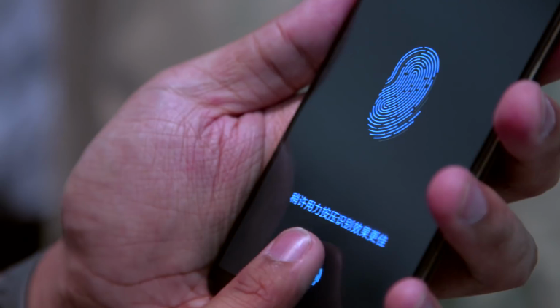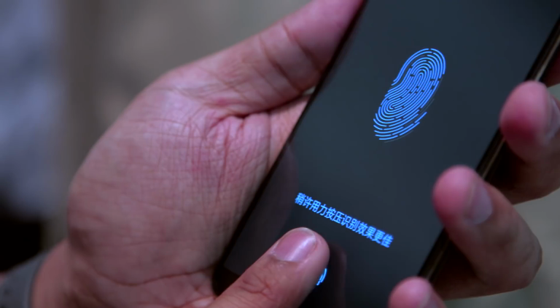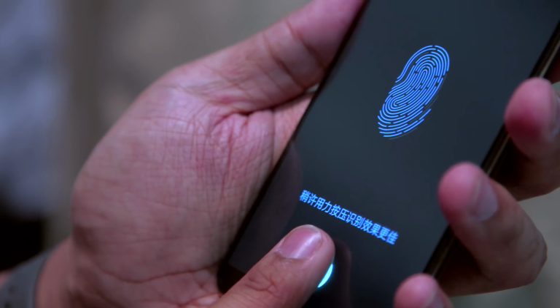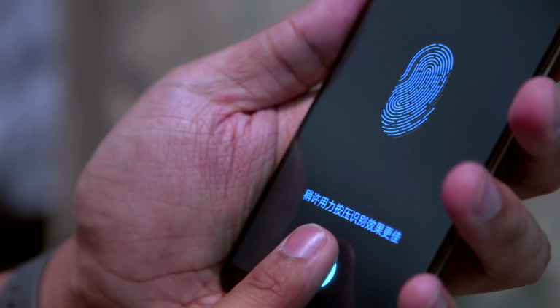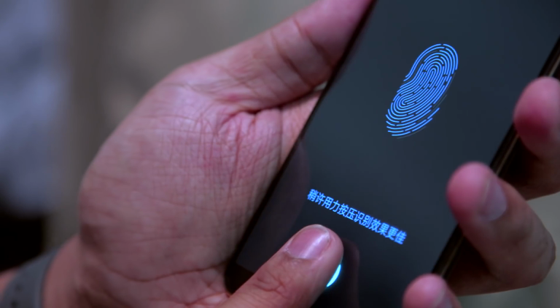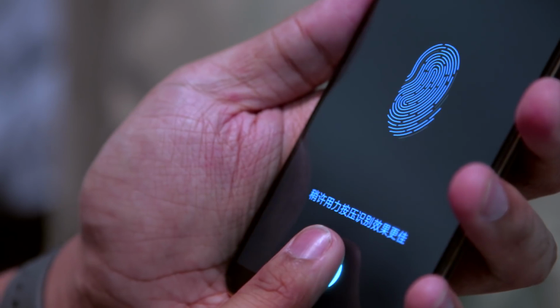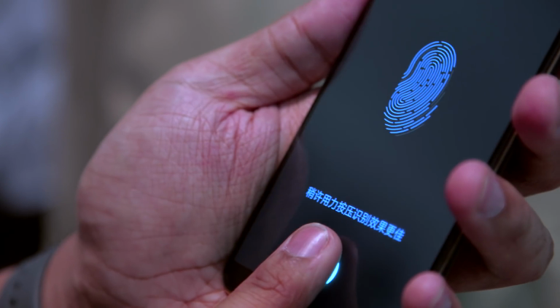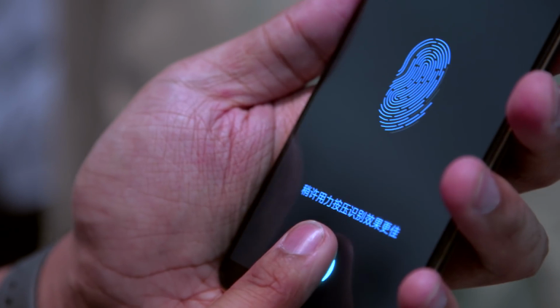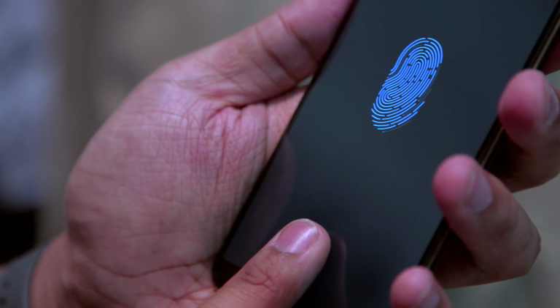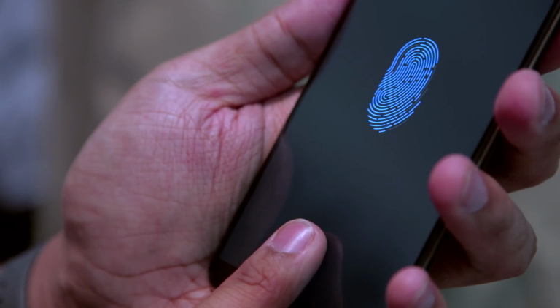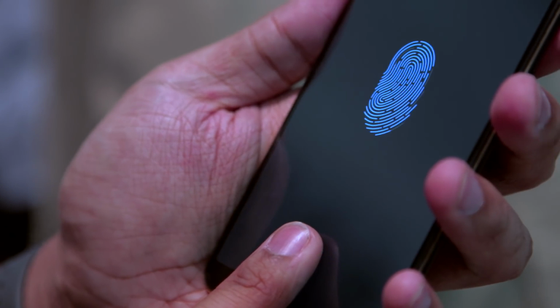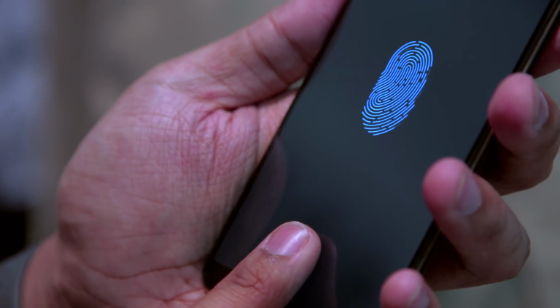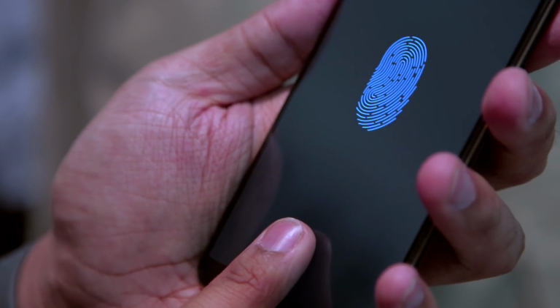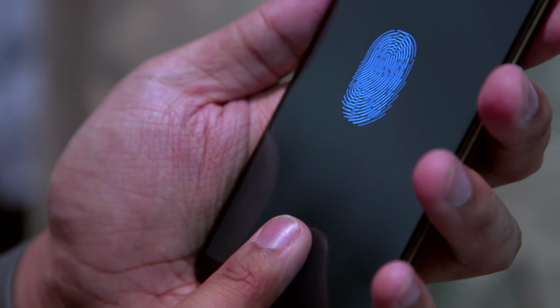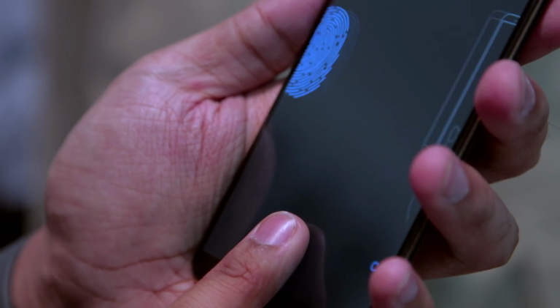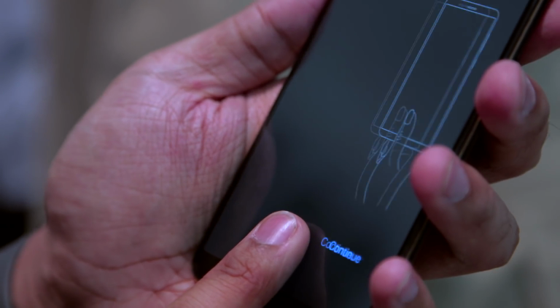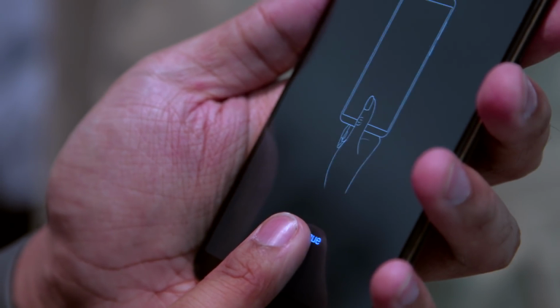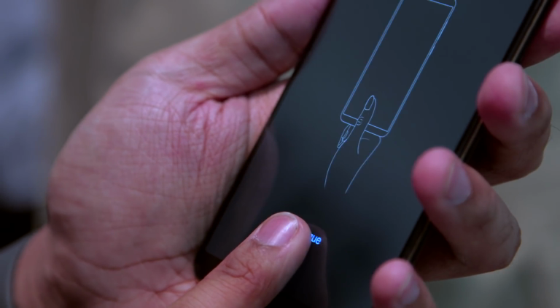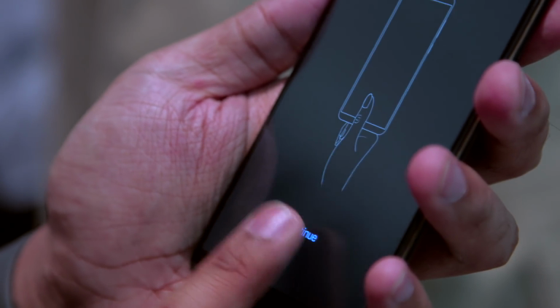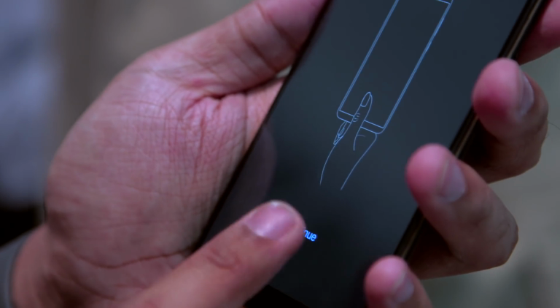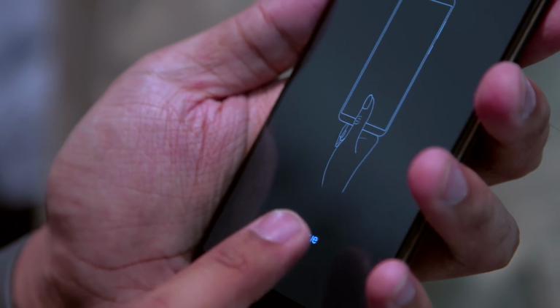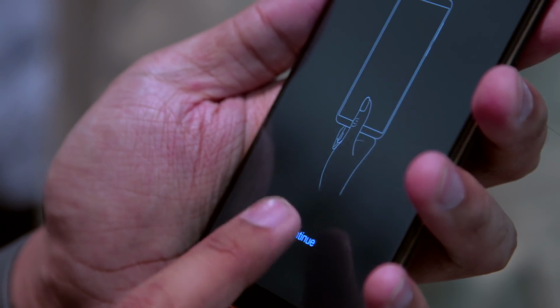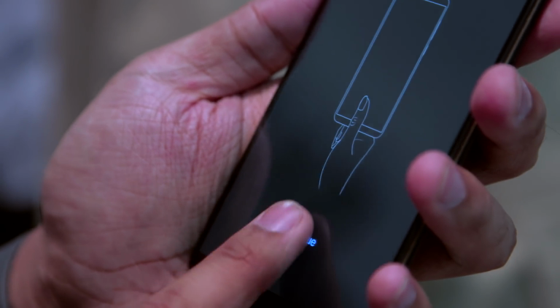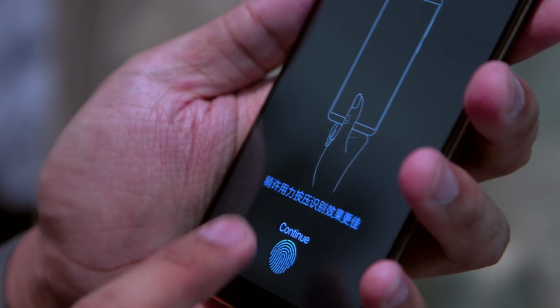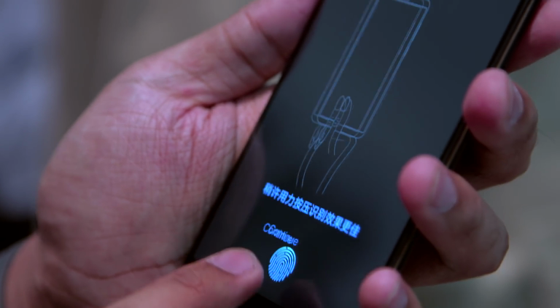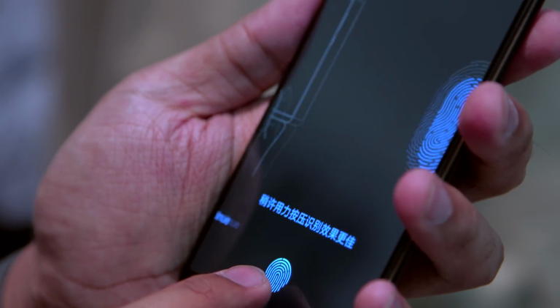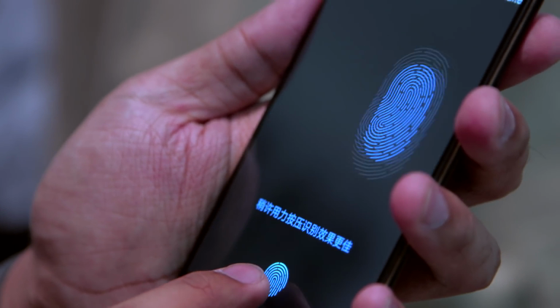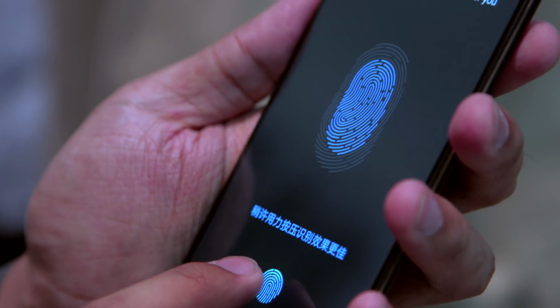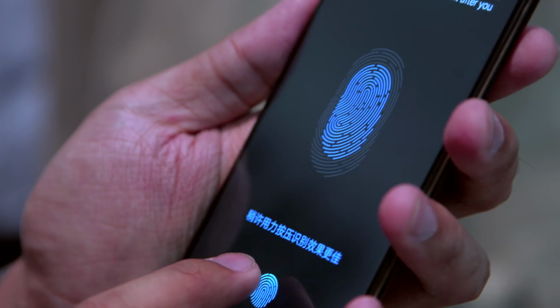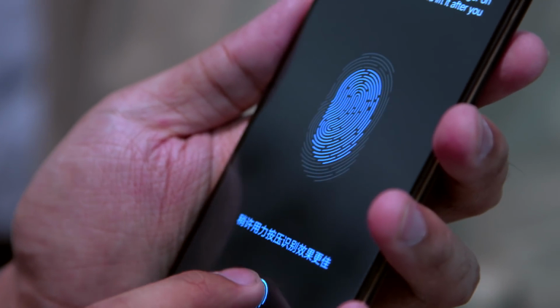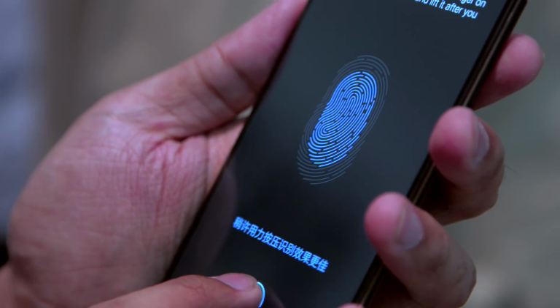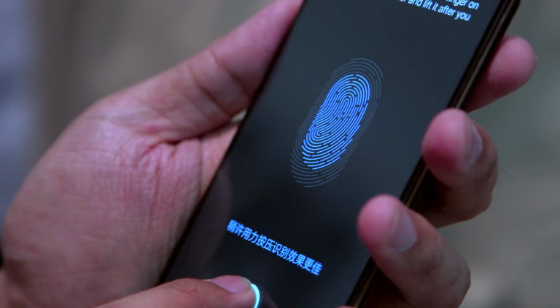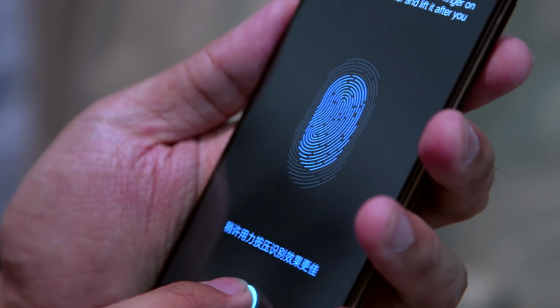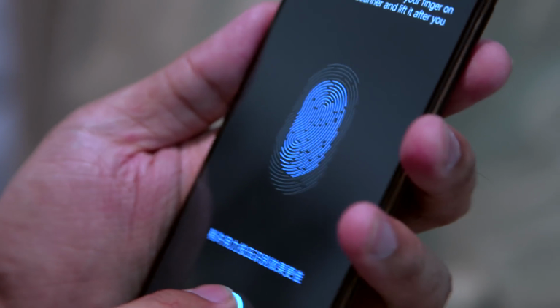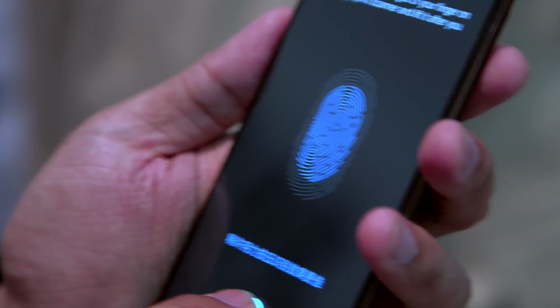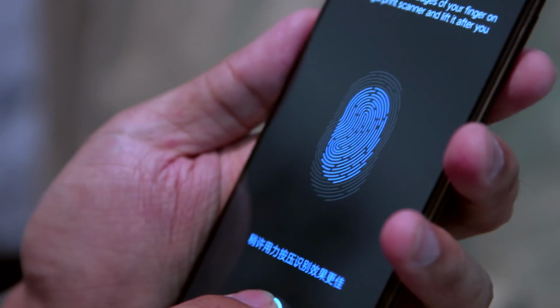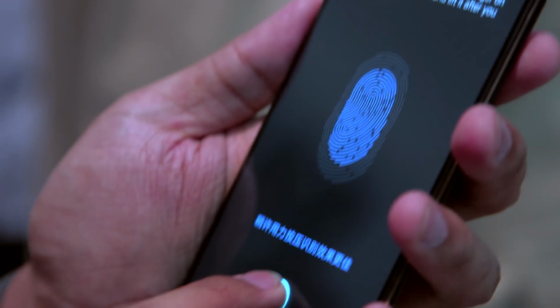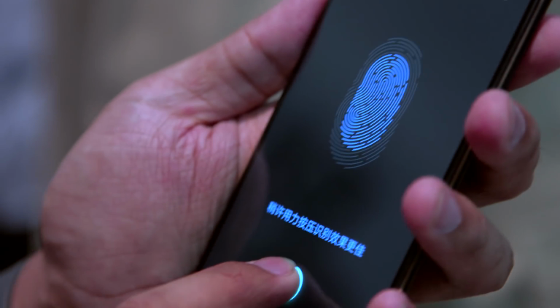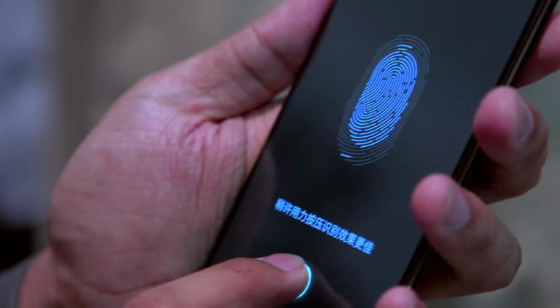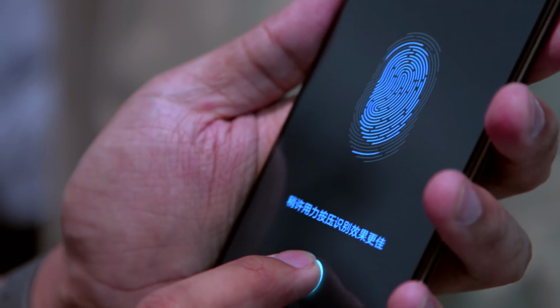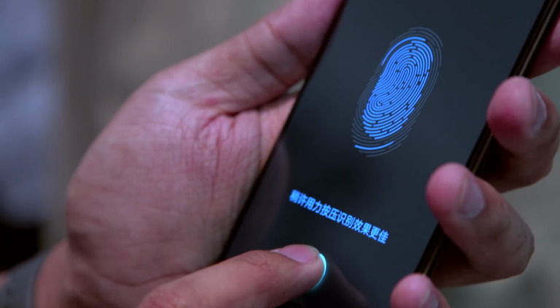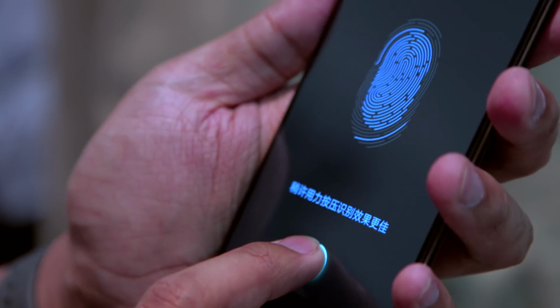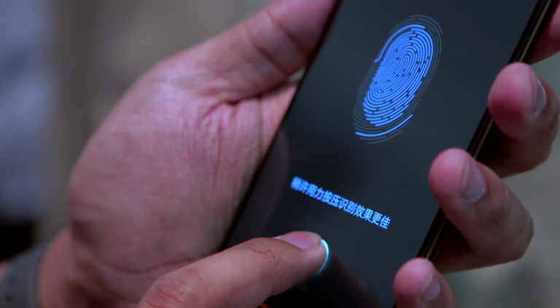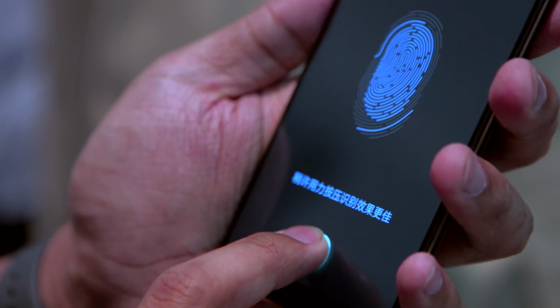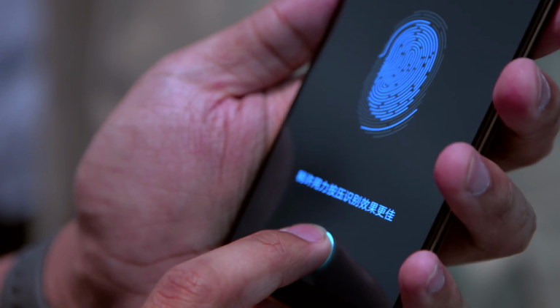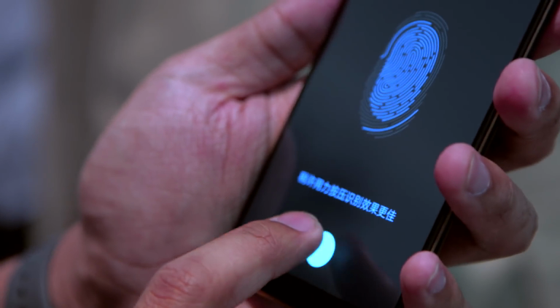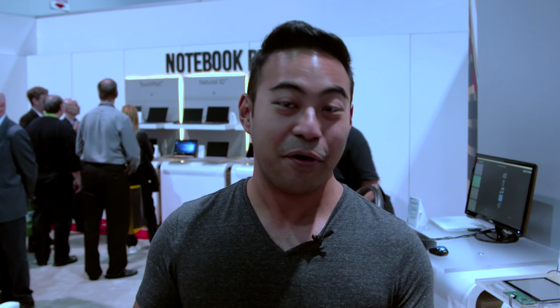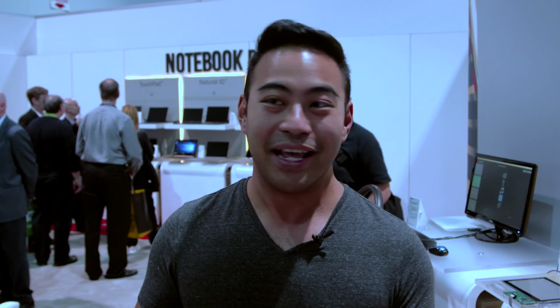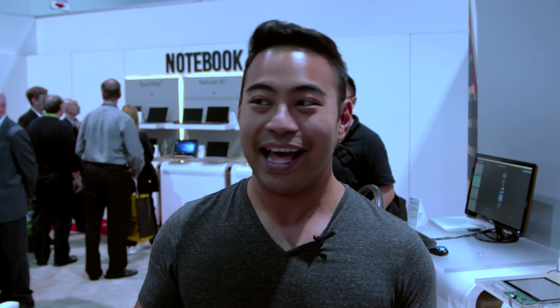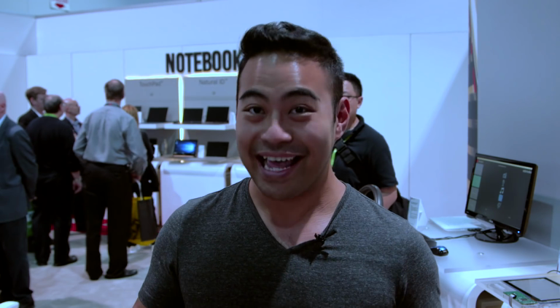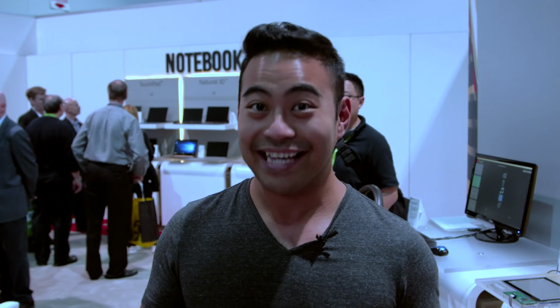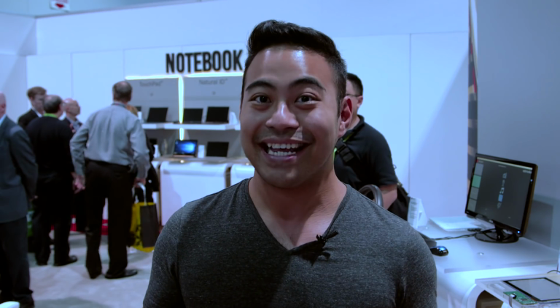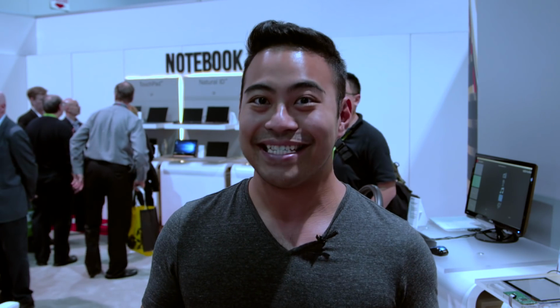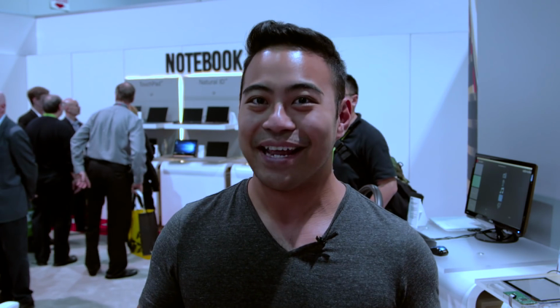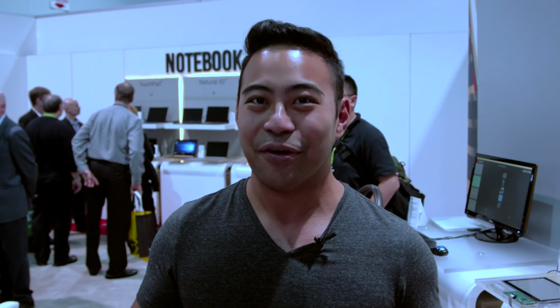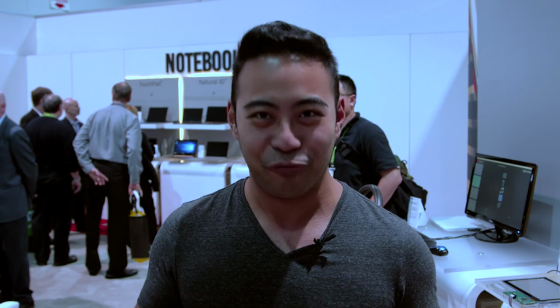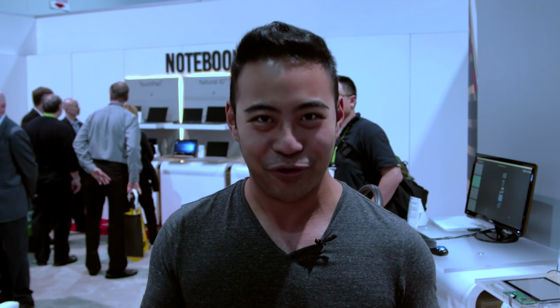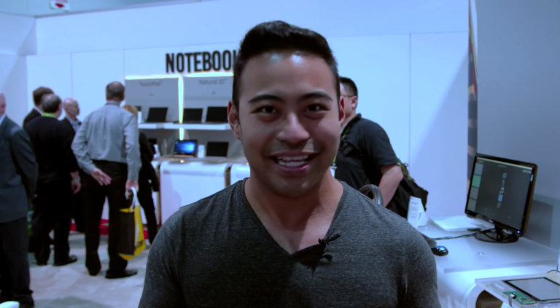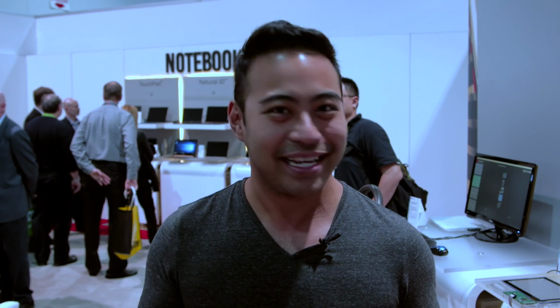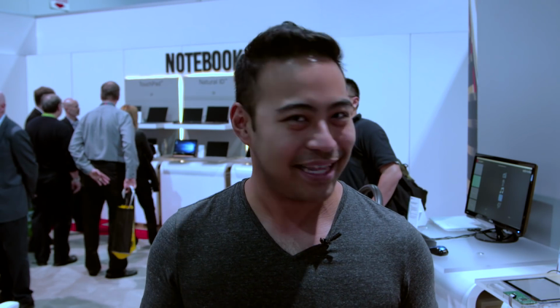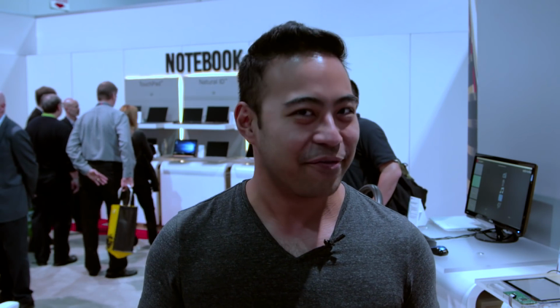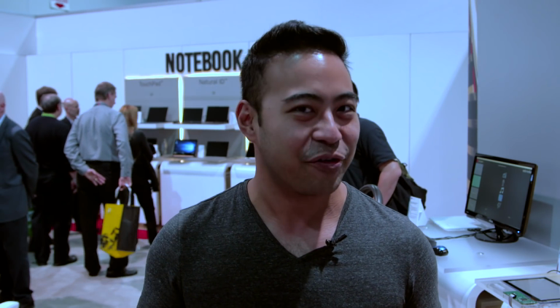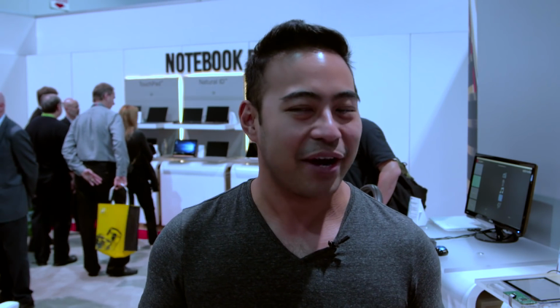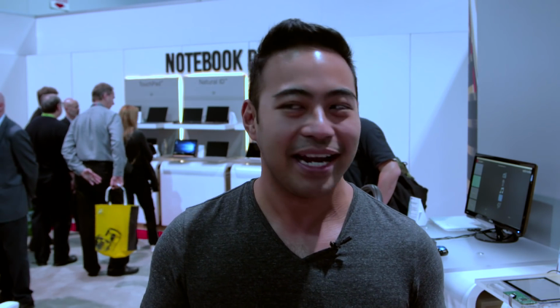It checks out against a fingerprint that's already been stored, and voila, you're up and running with the phone. Really clever, right?